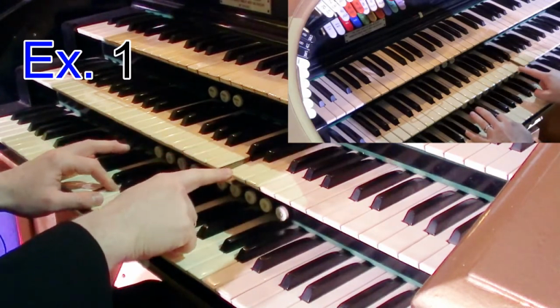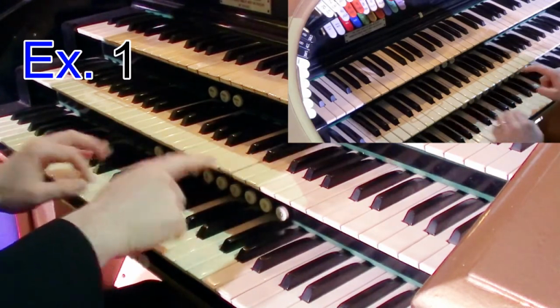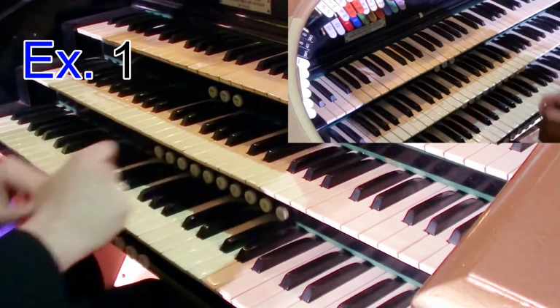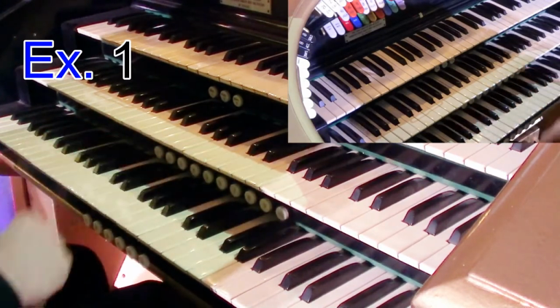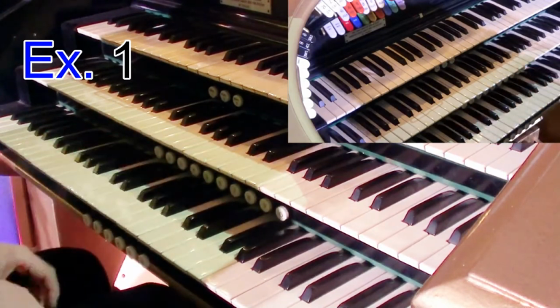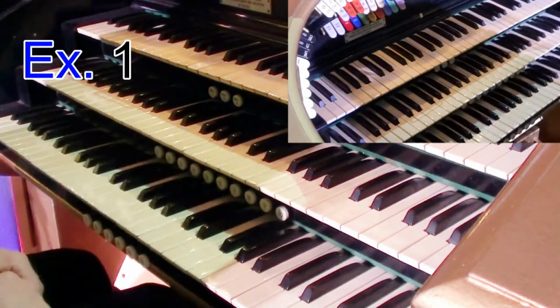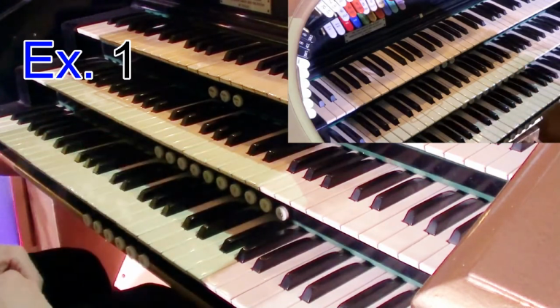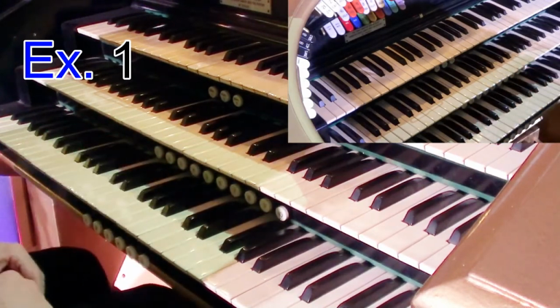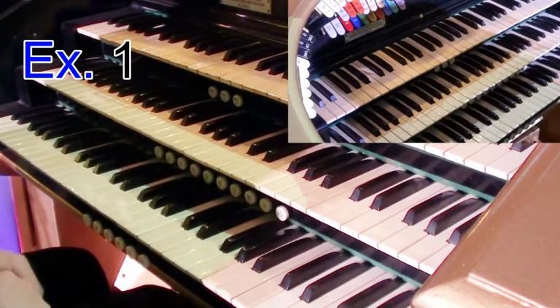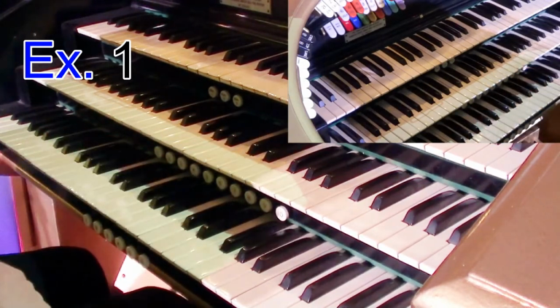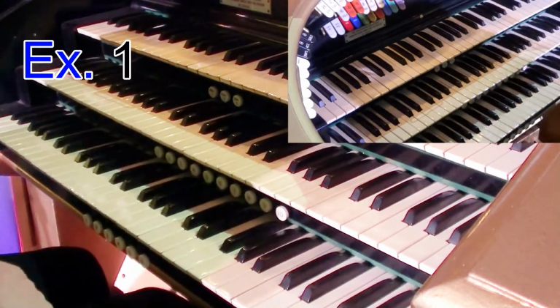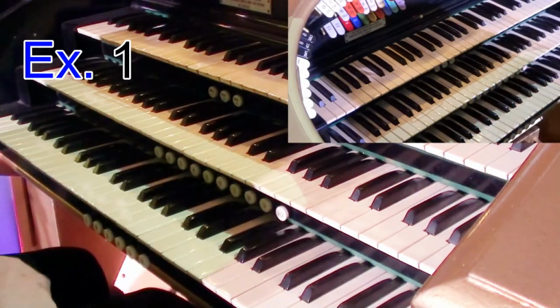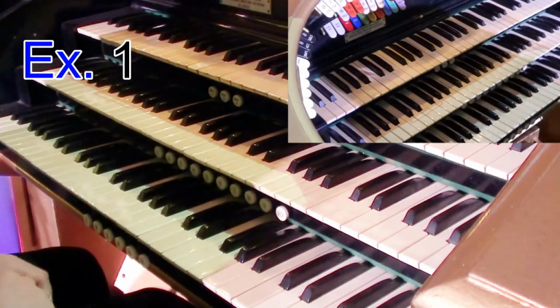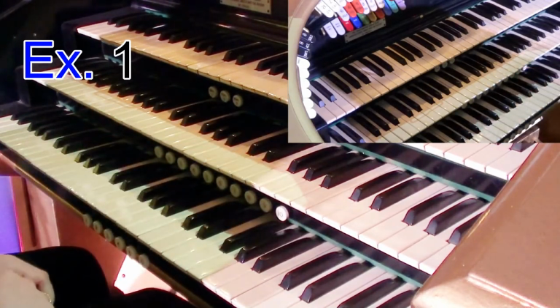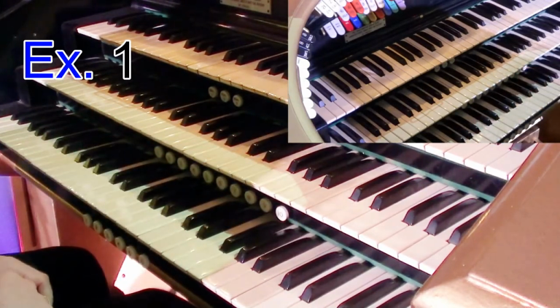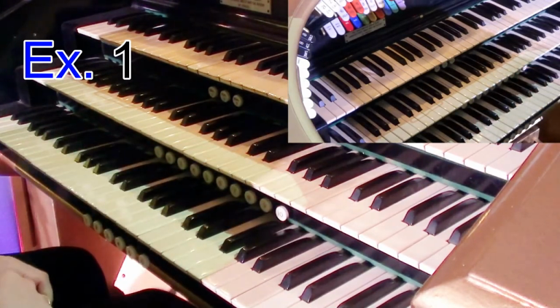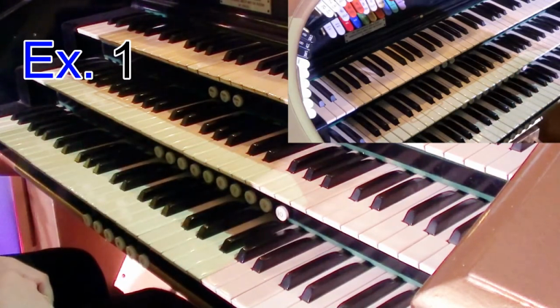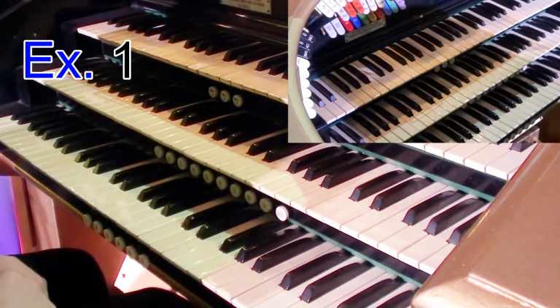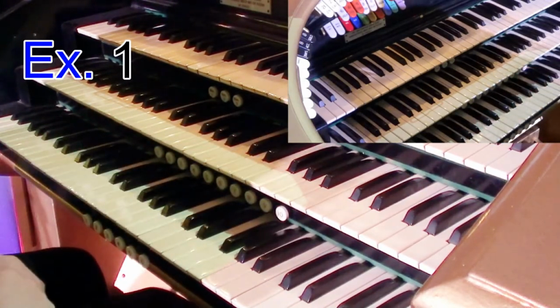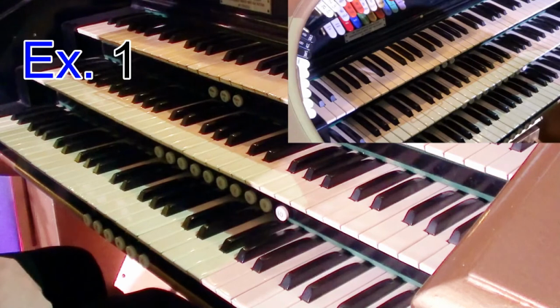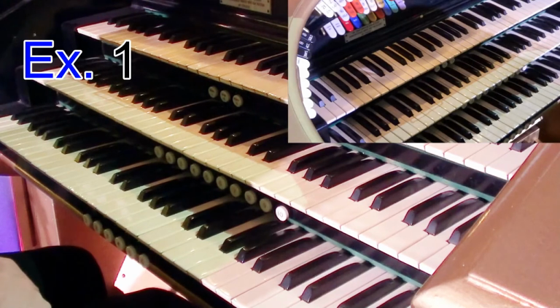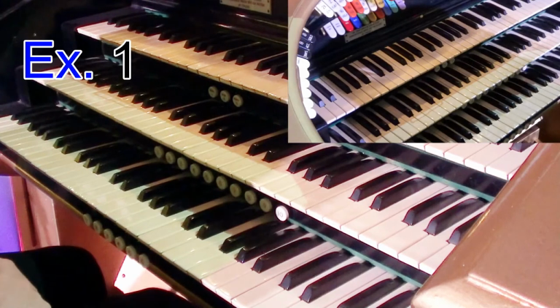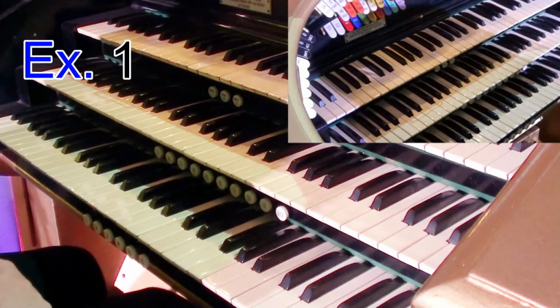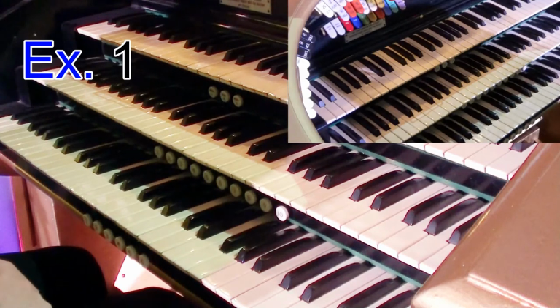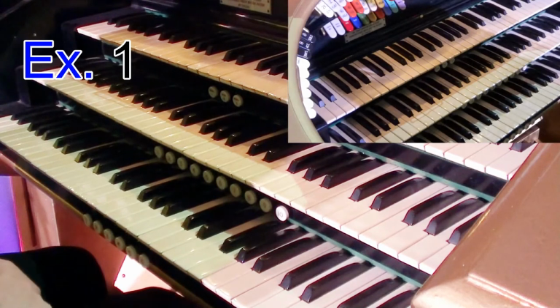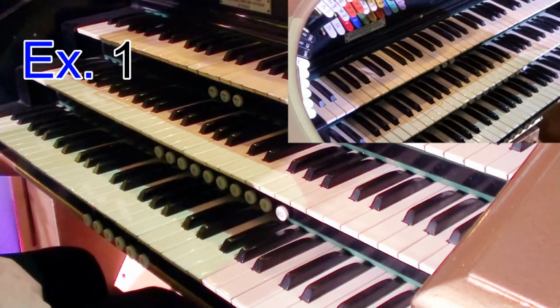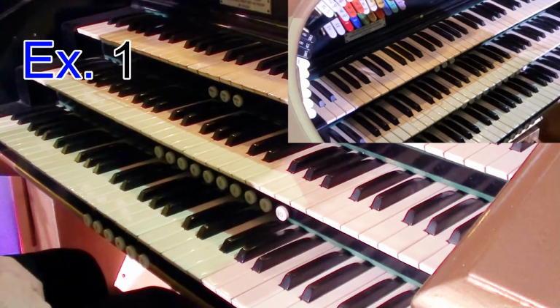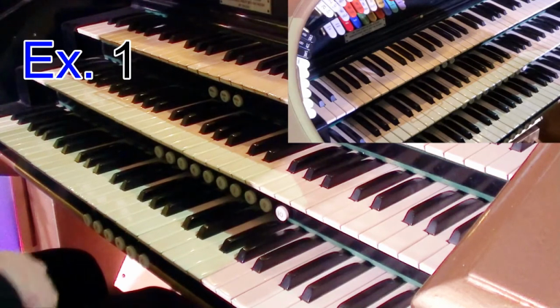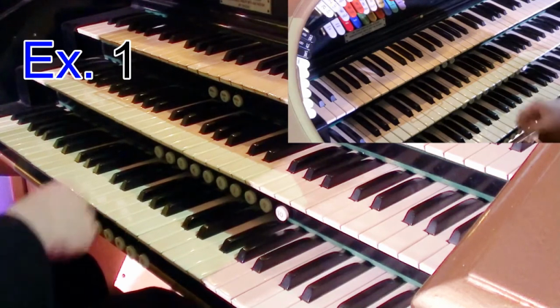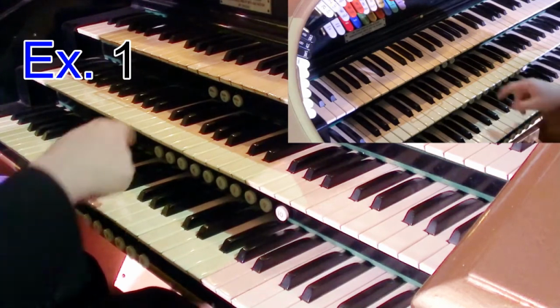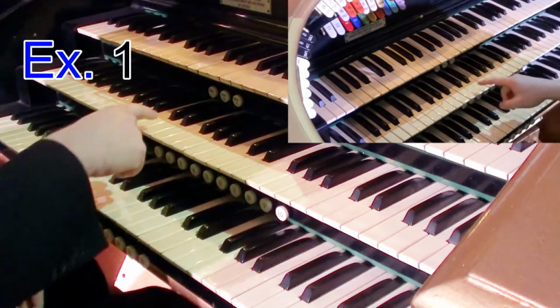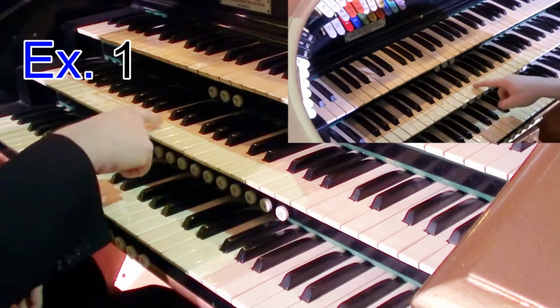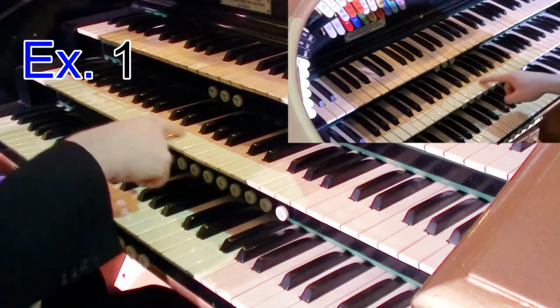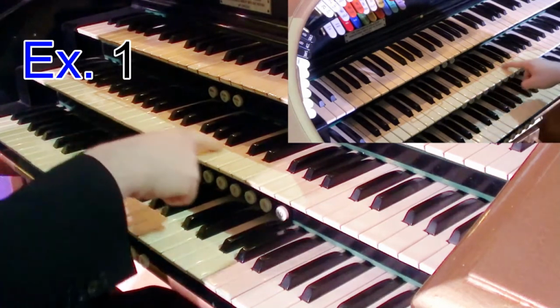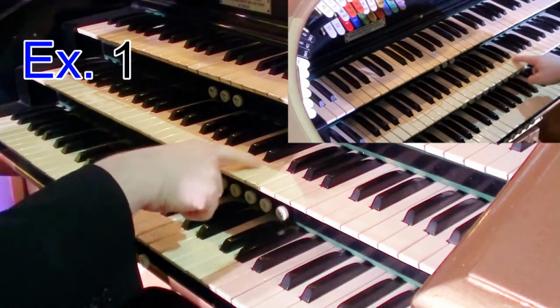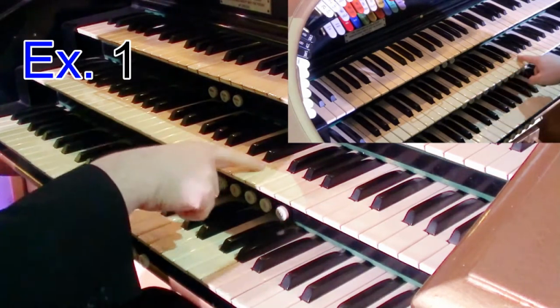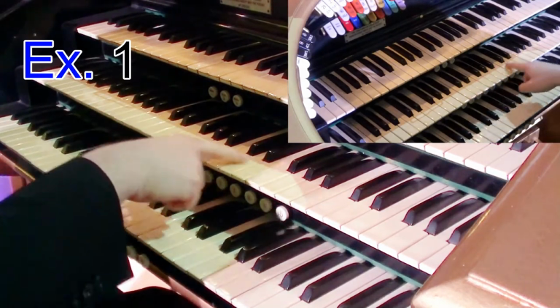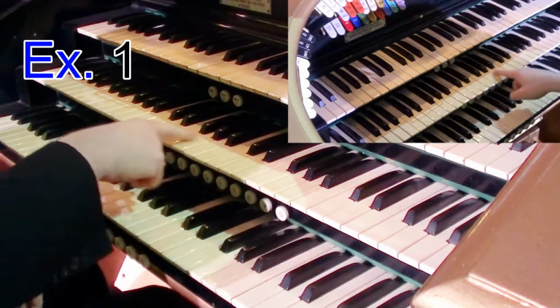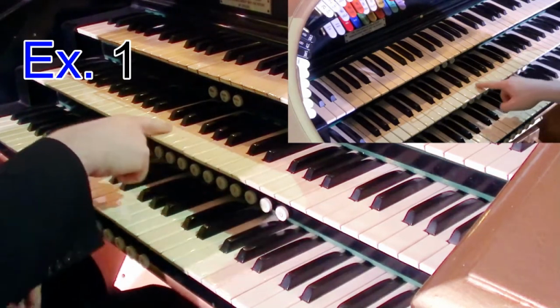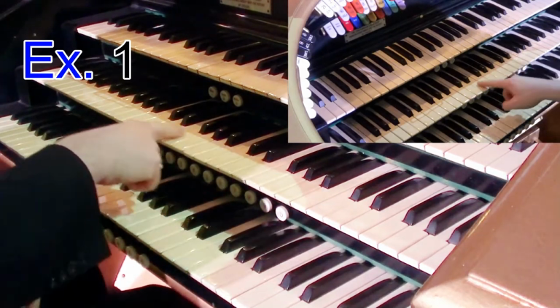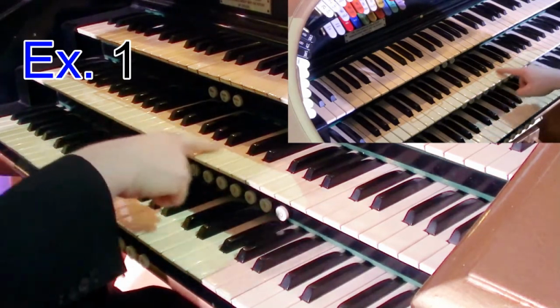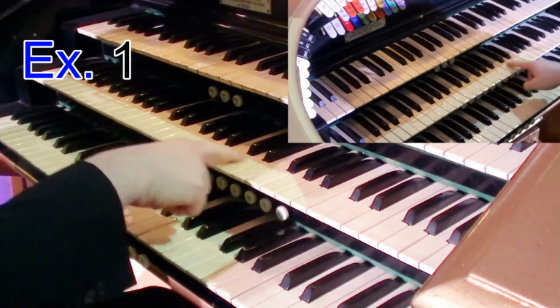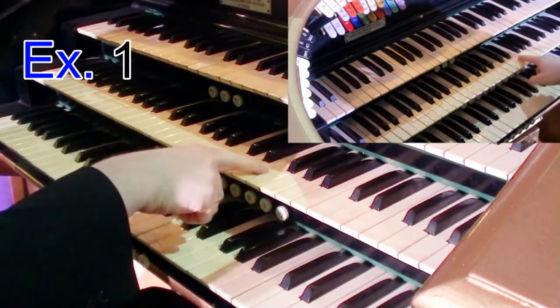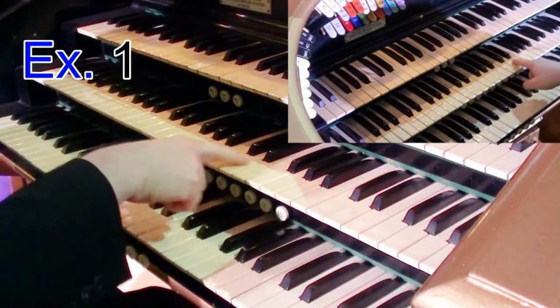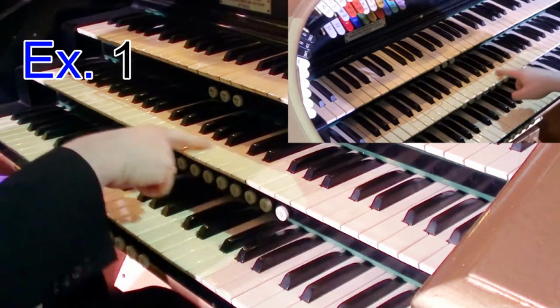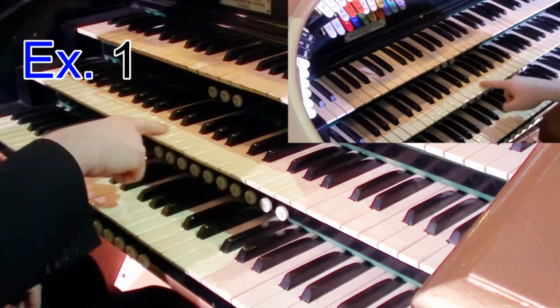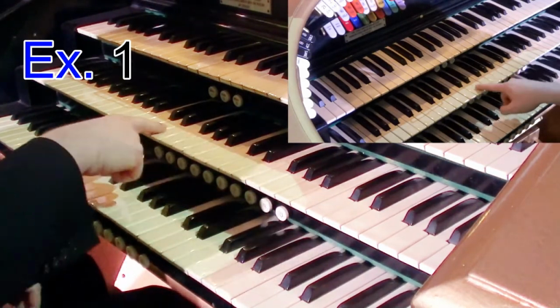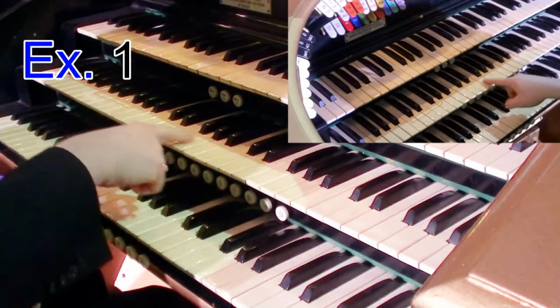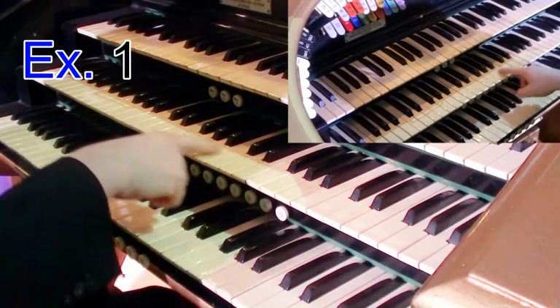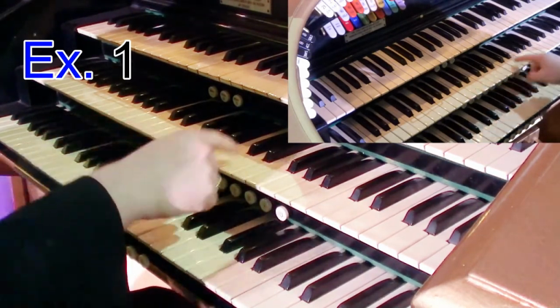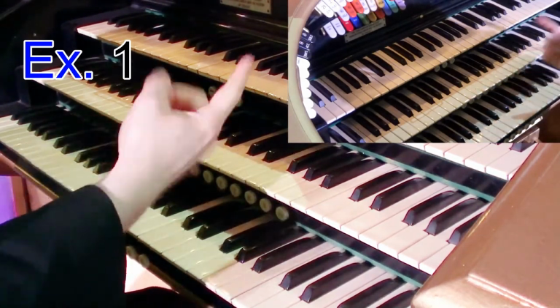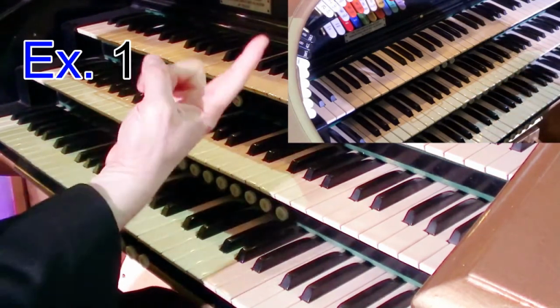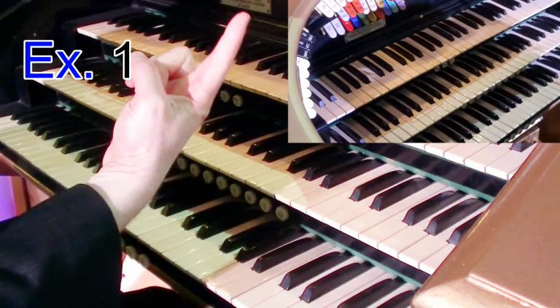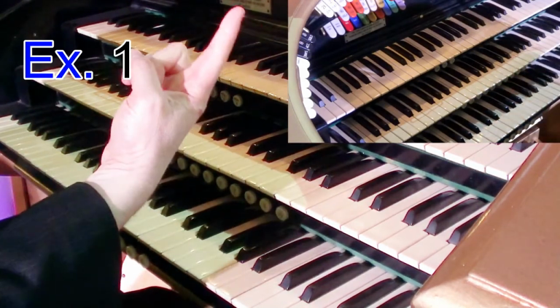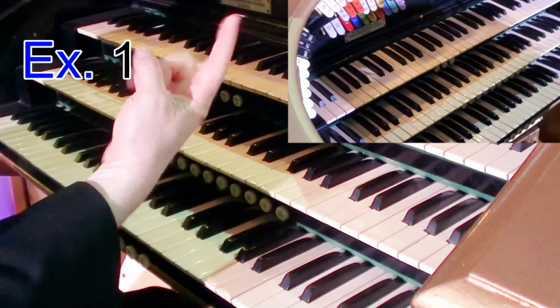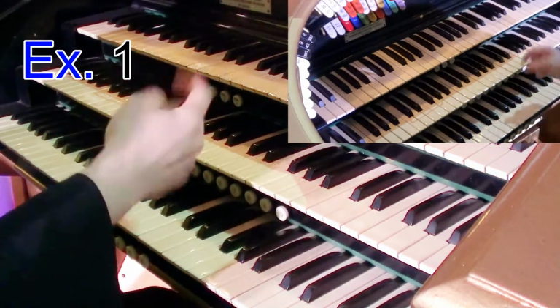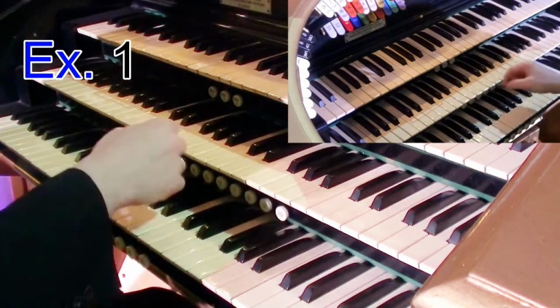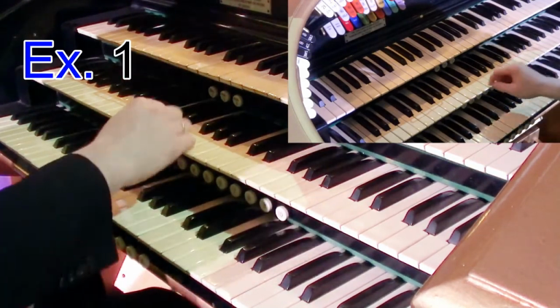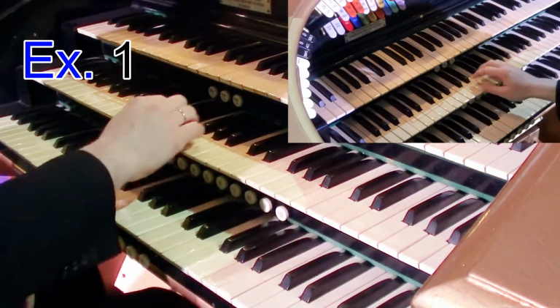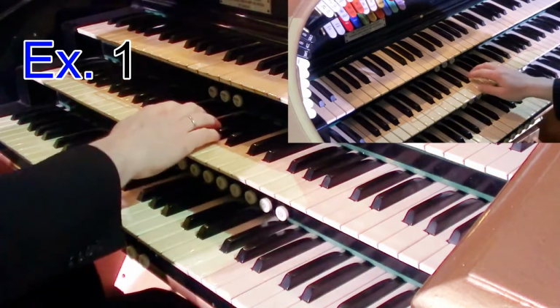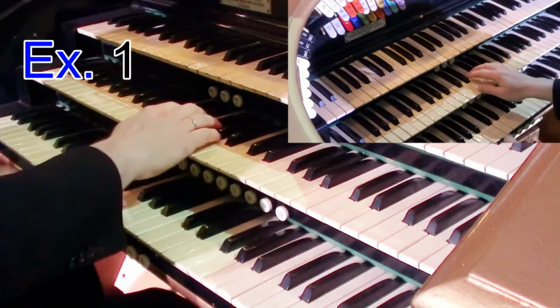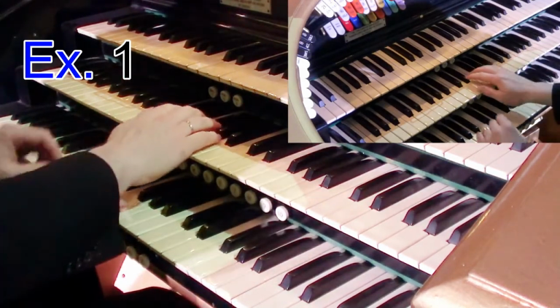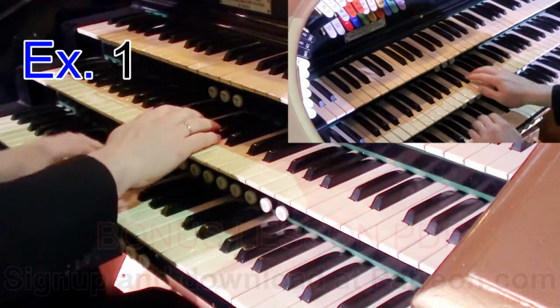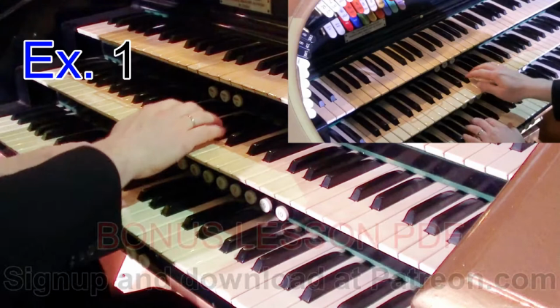Okay, so what was I doing there? Well that's just the opening phrase and I was using just simply the melody line in single notes — so watch that.